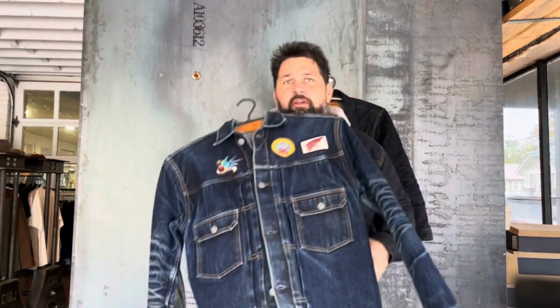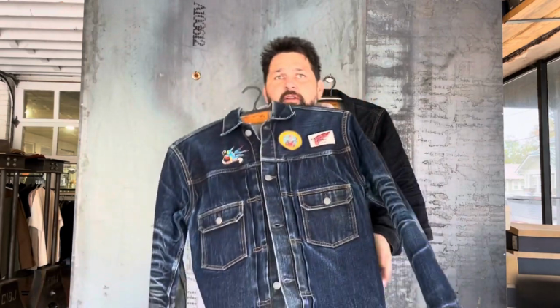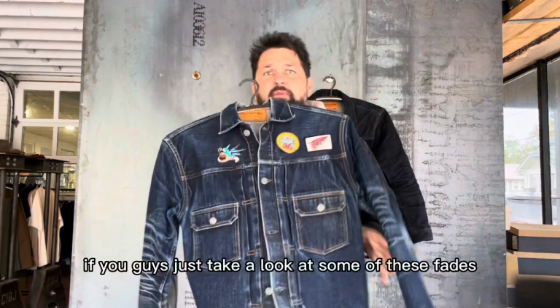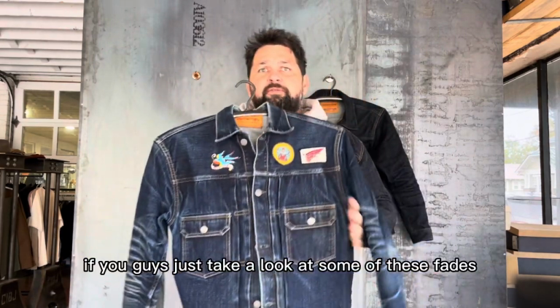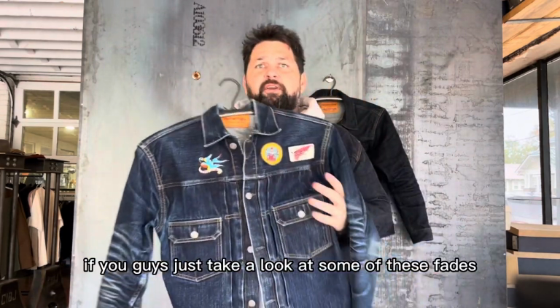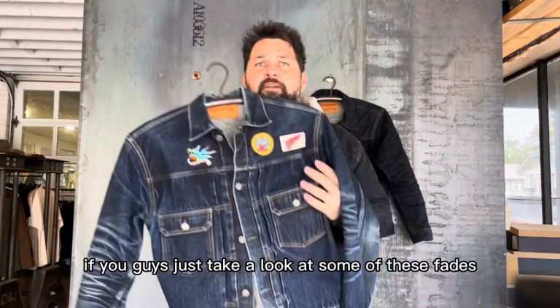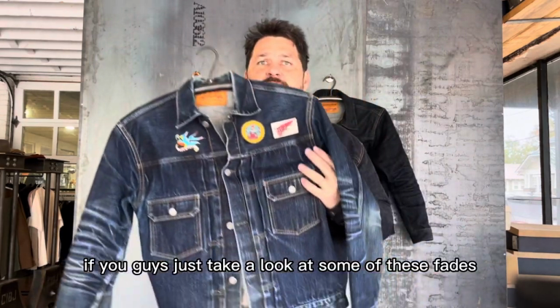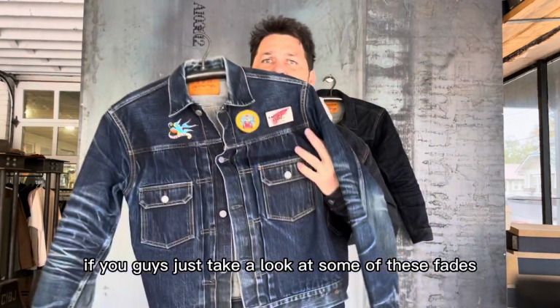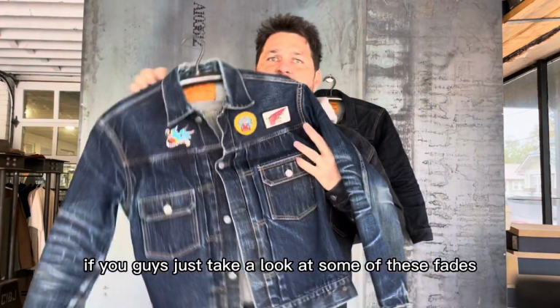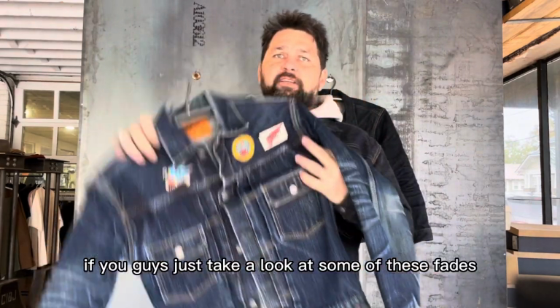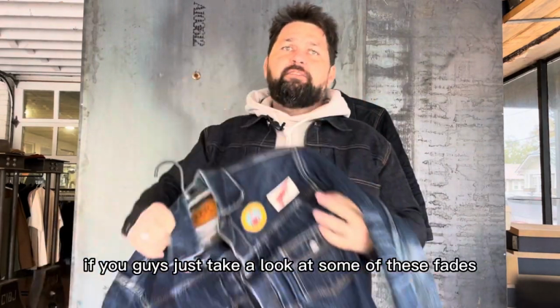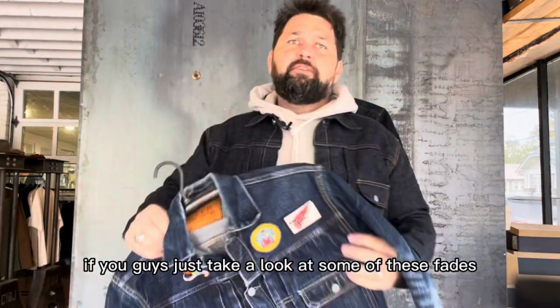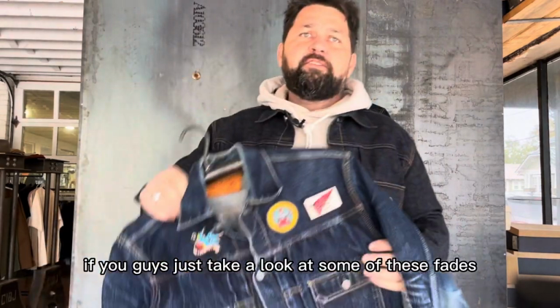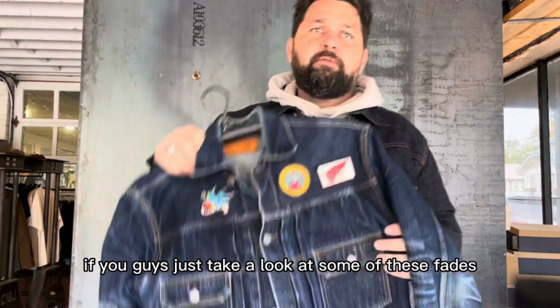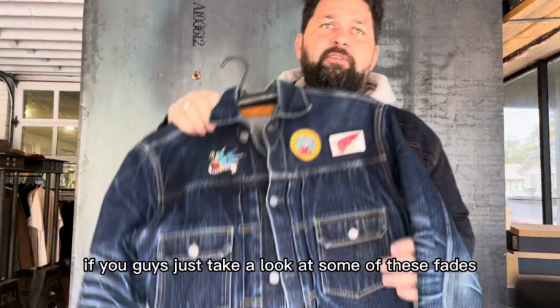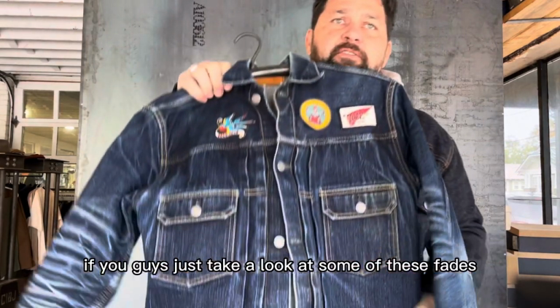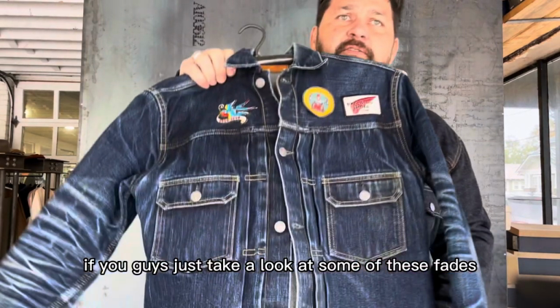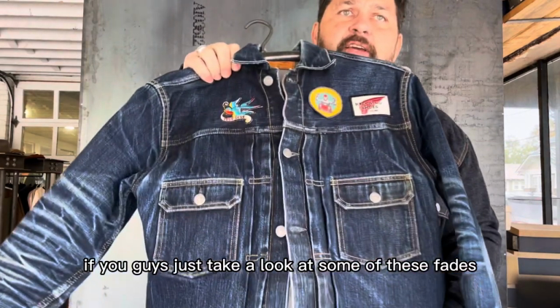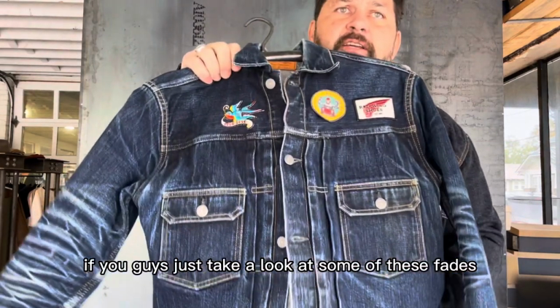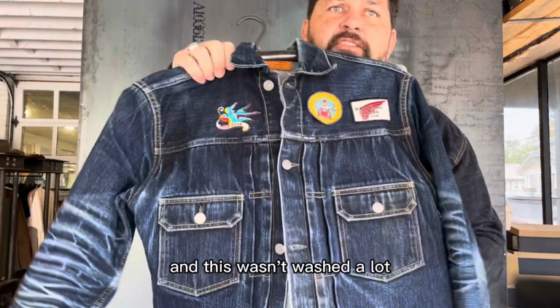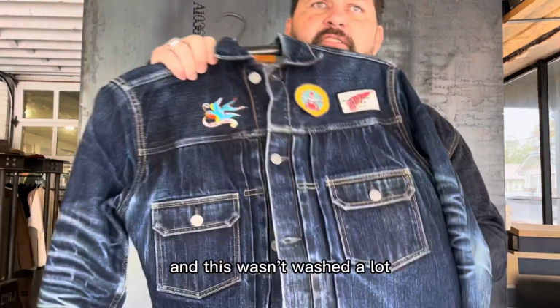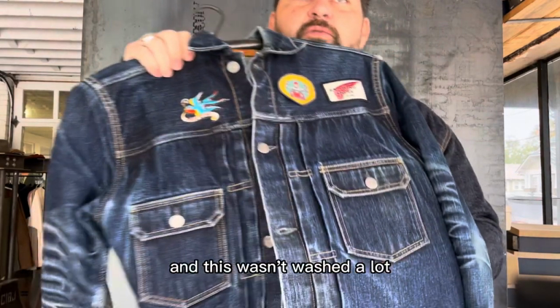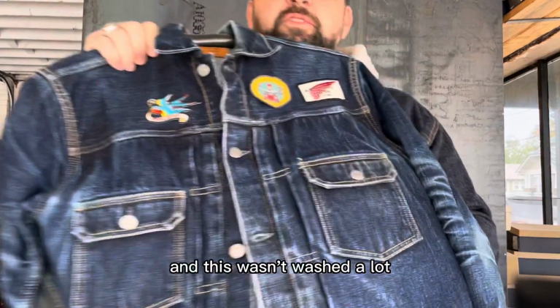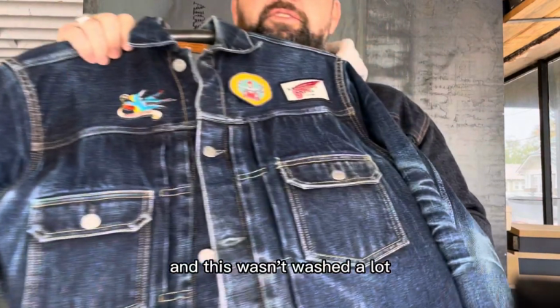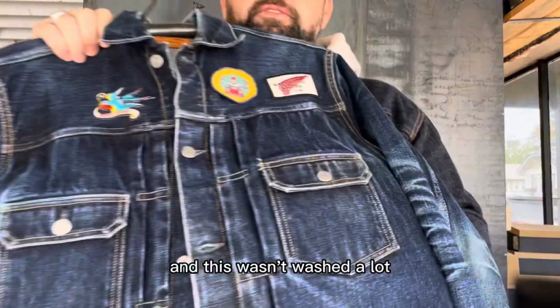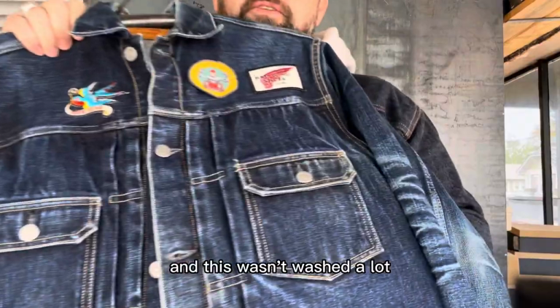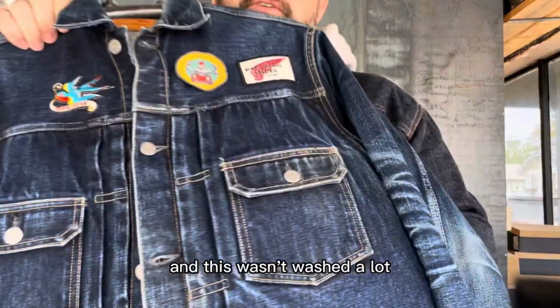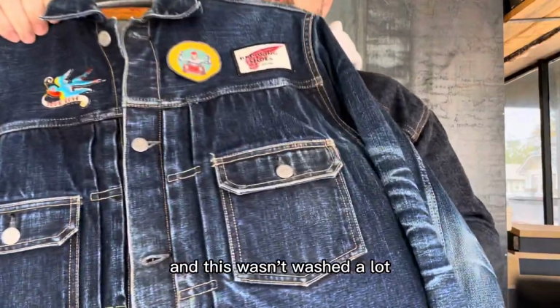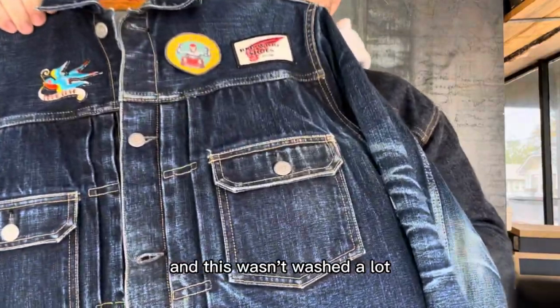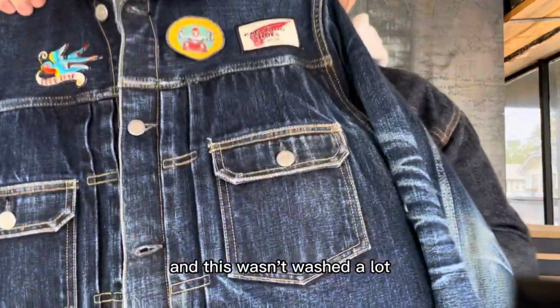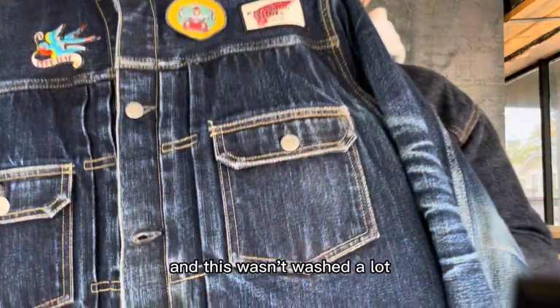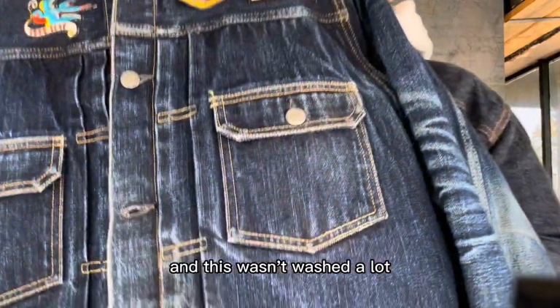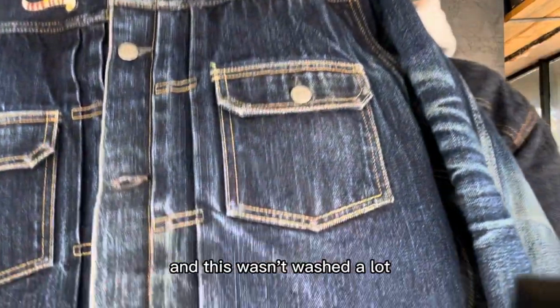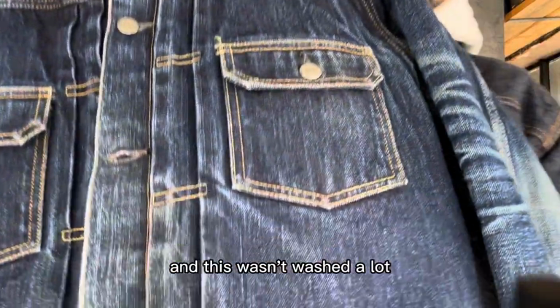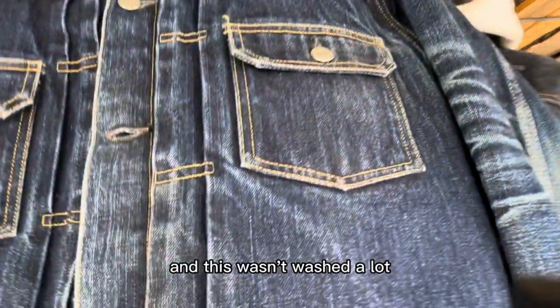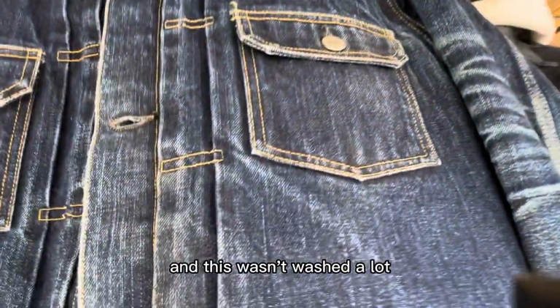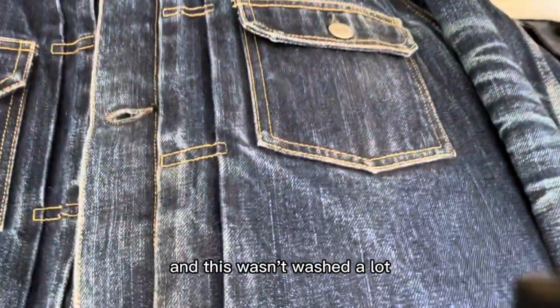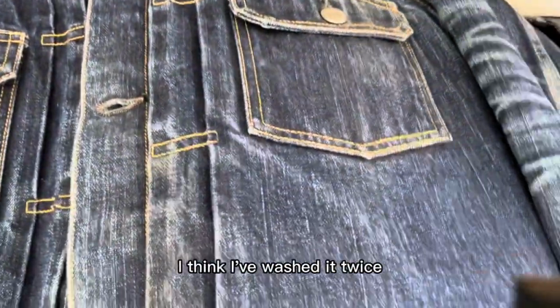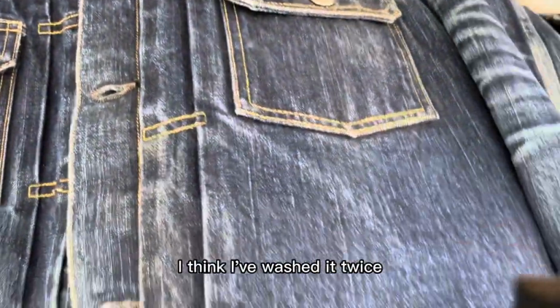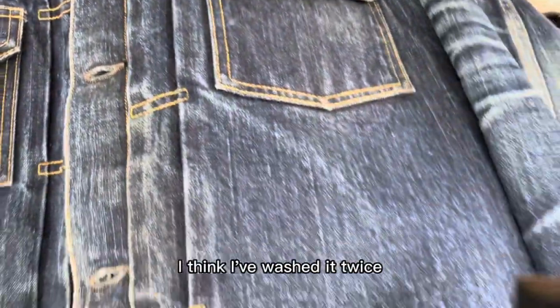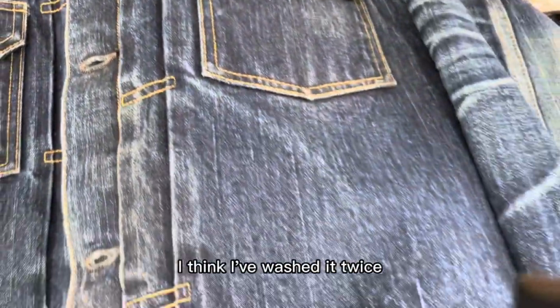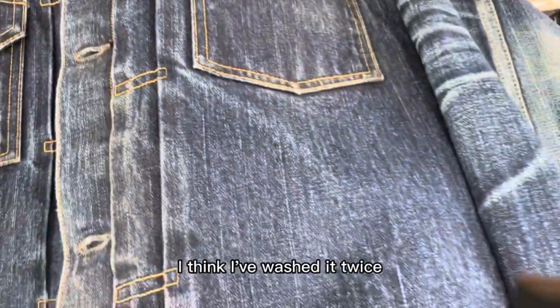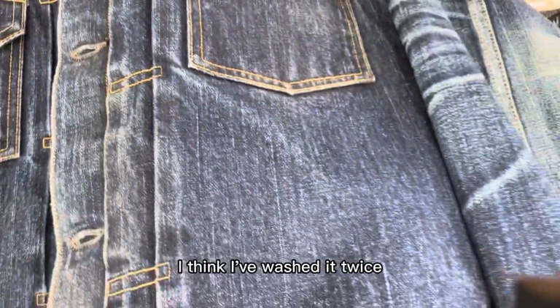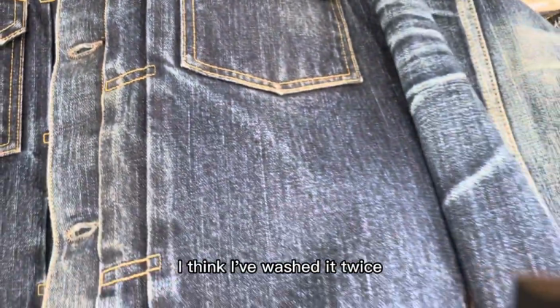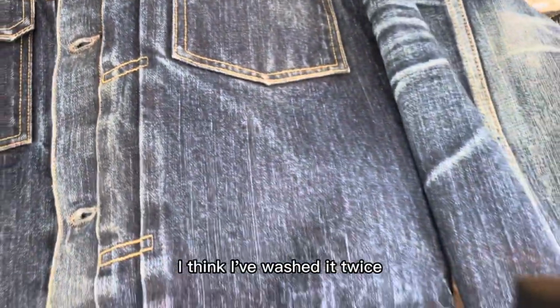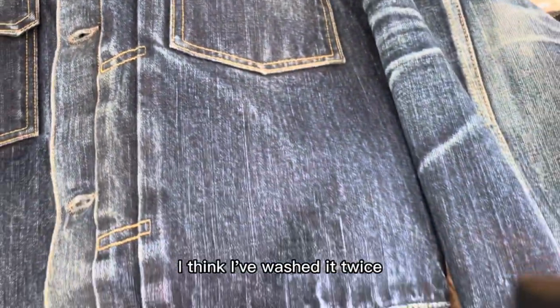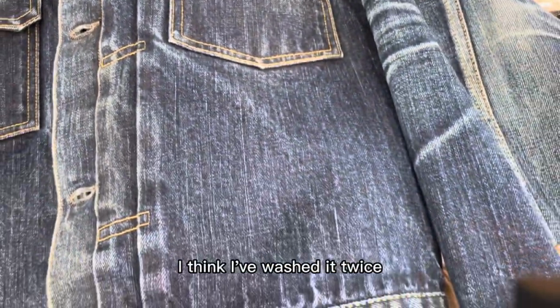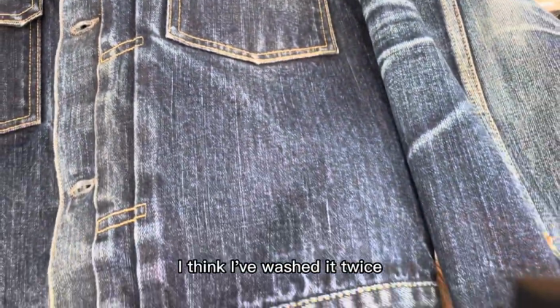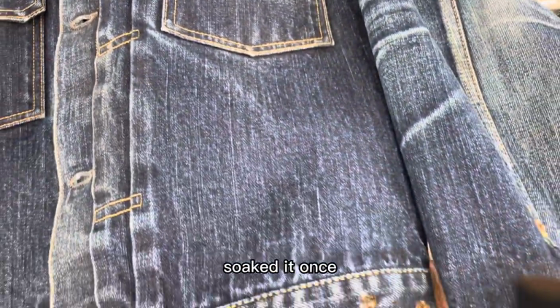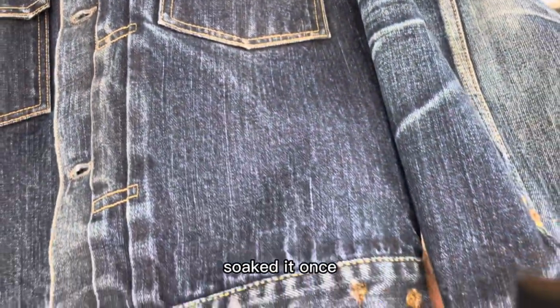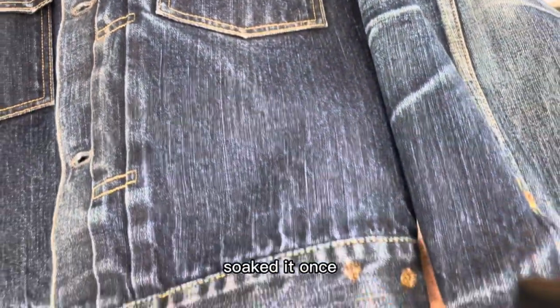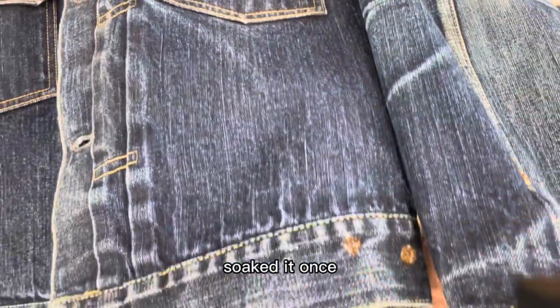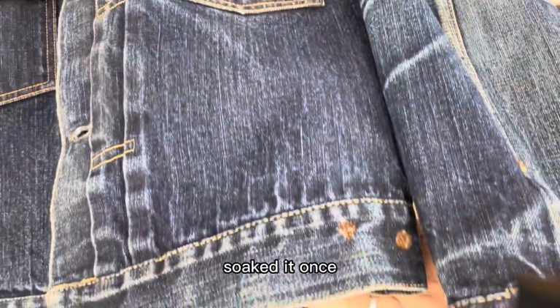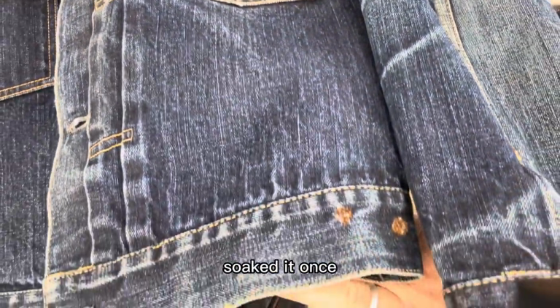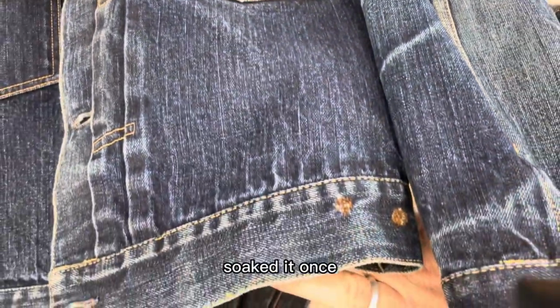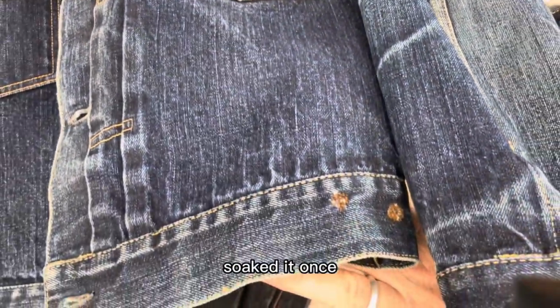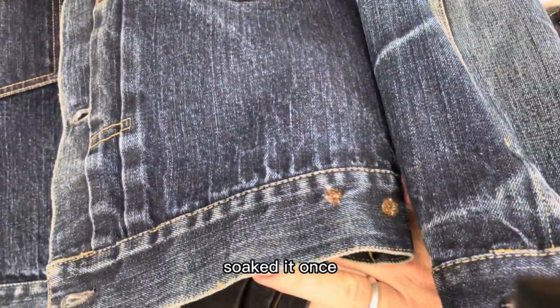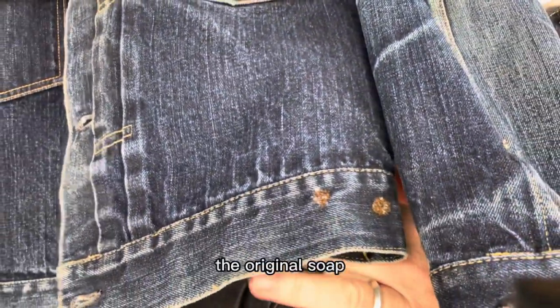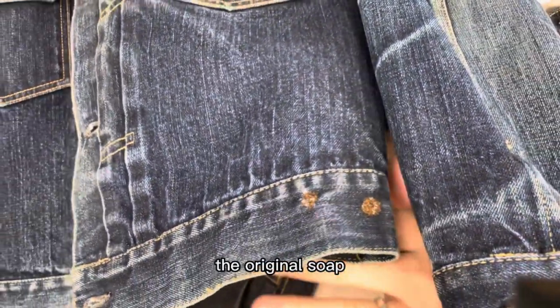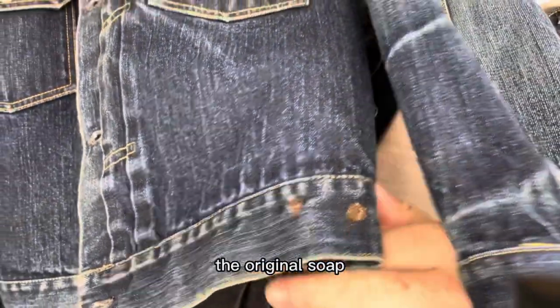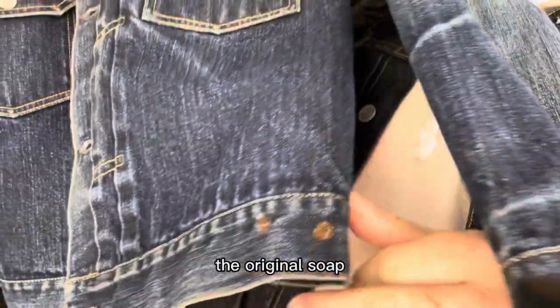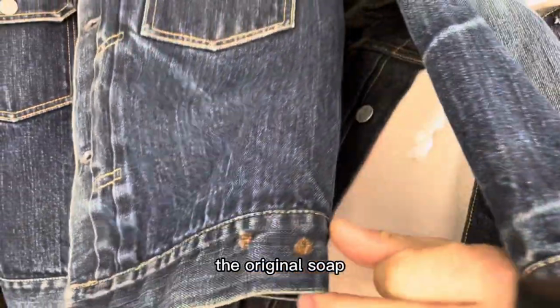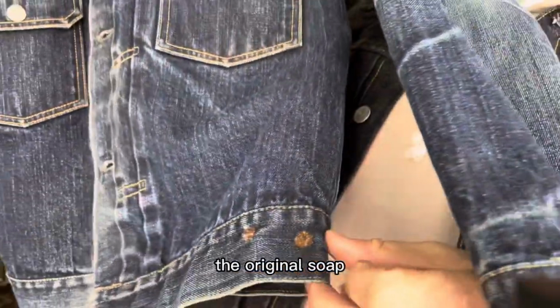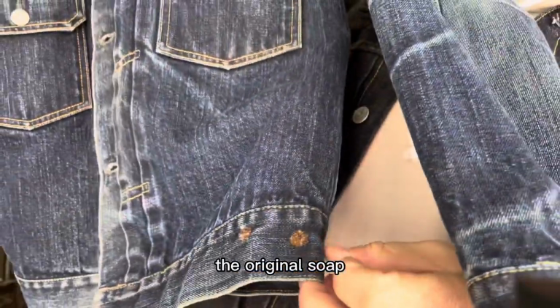If you guys take a look at some of these fades — and this wasn't washed a lot. I think I've washed it twice, soaked it once with the original soap.